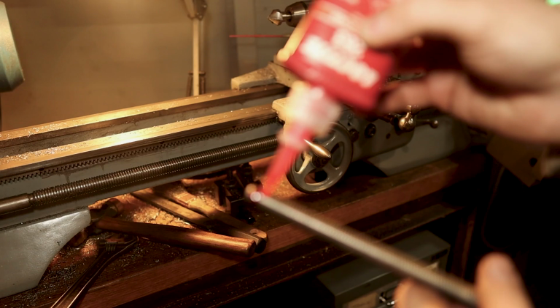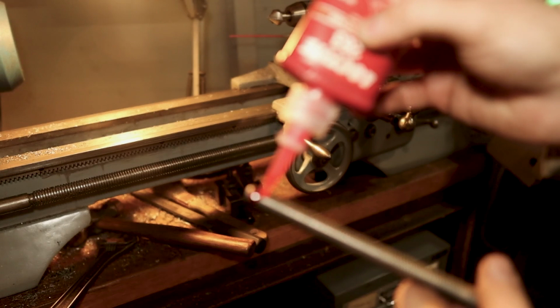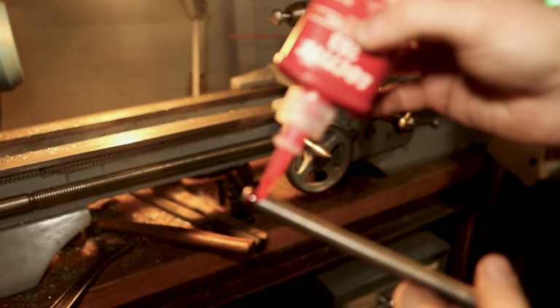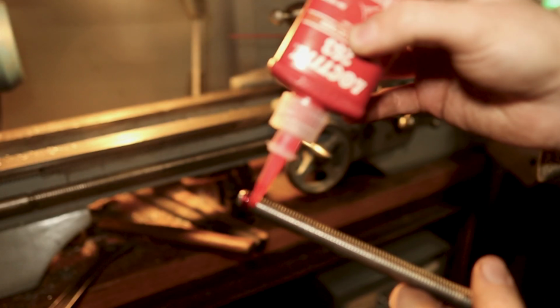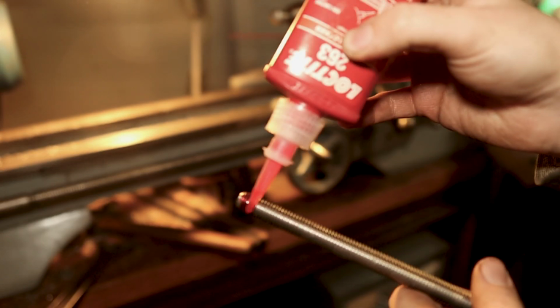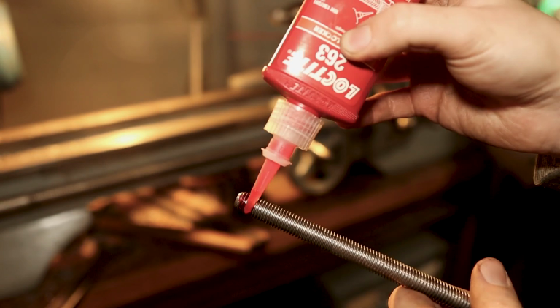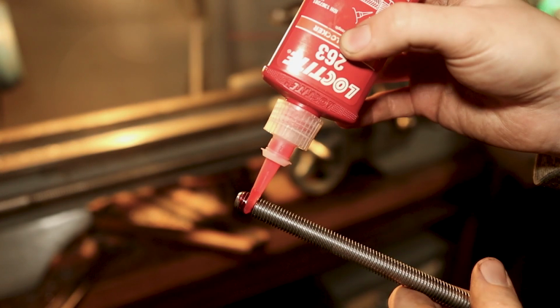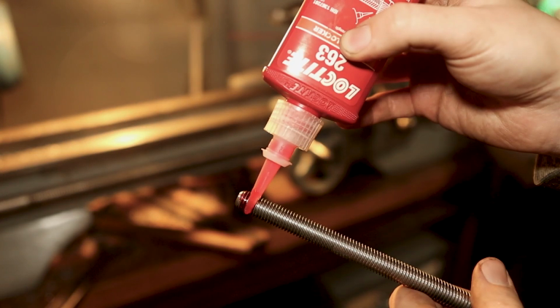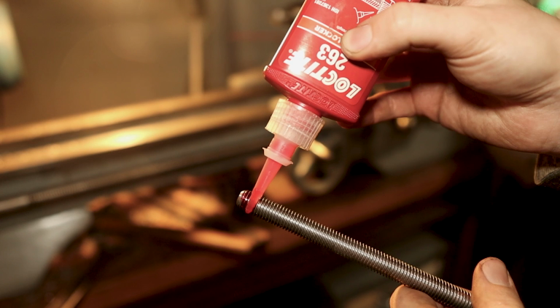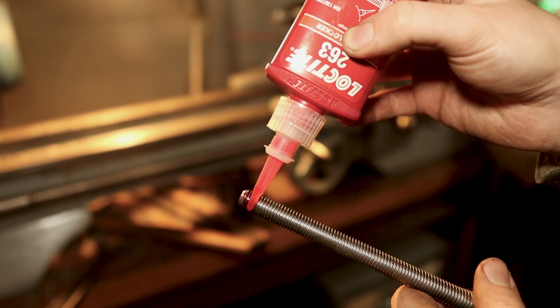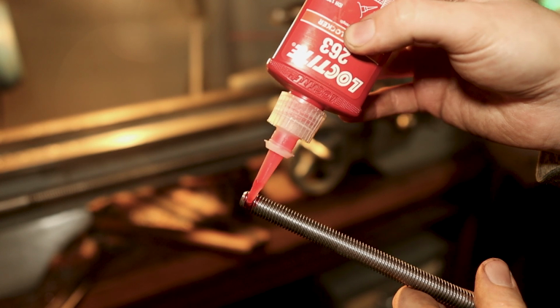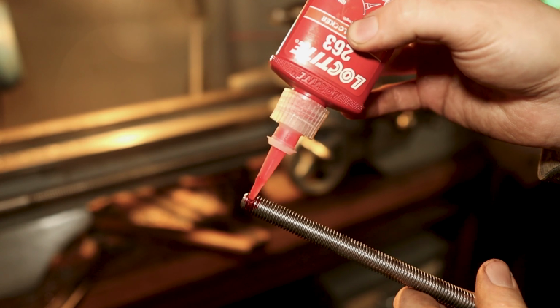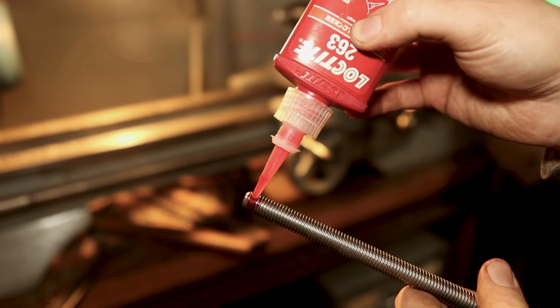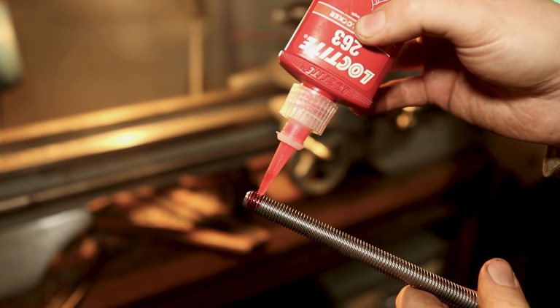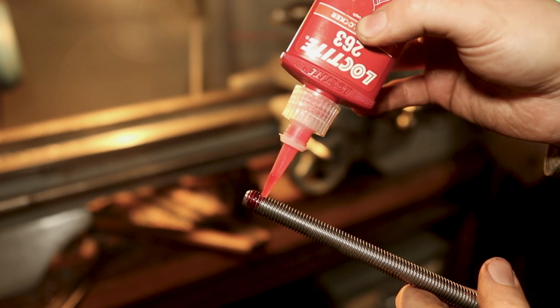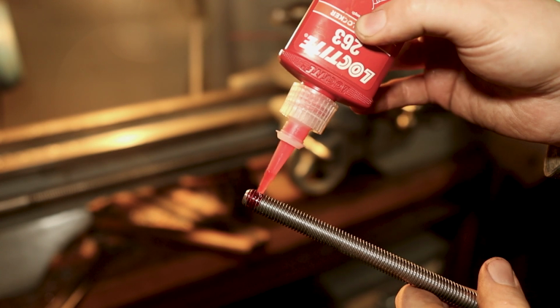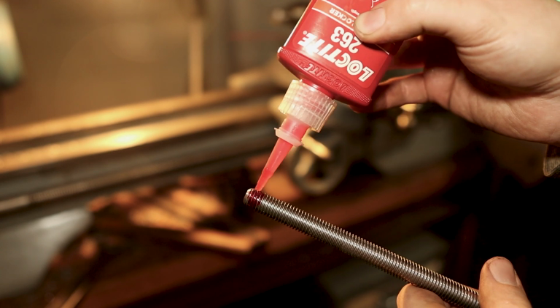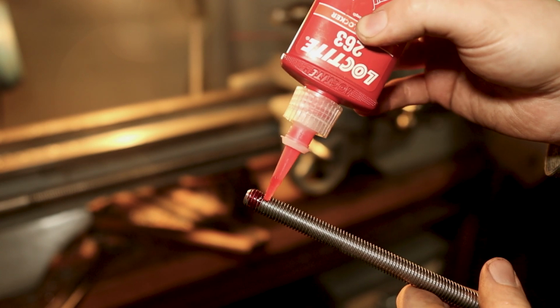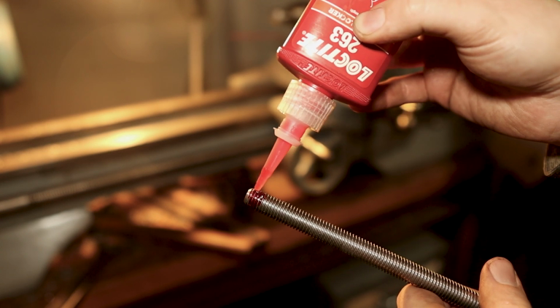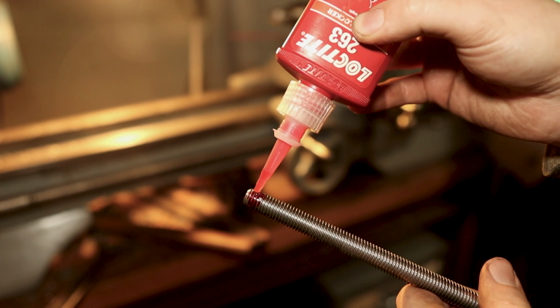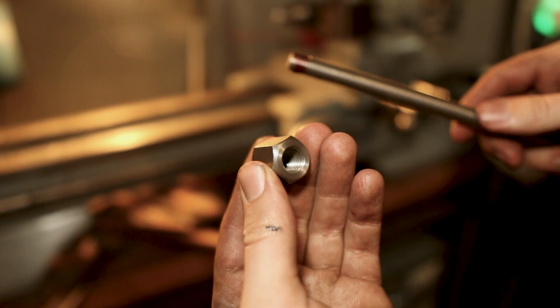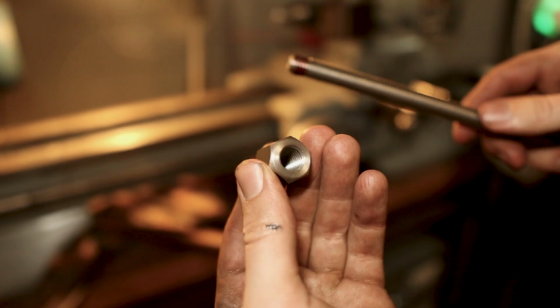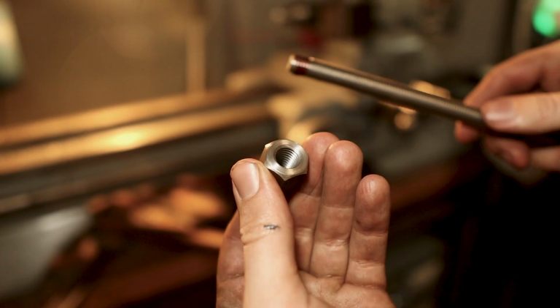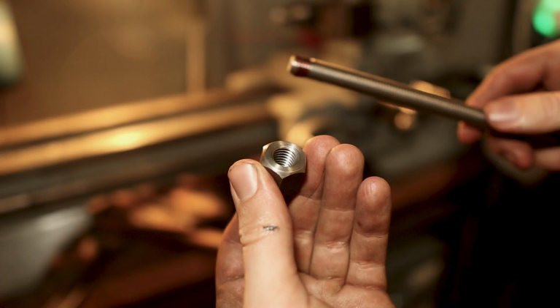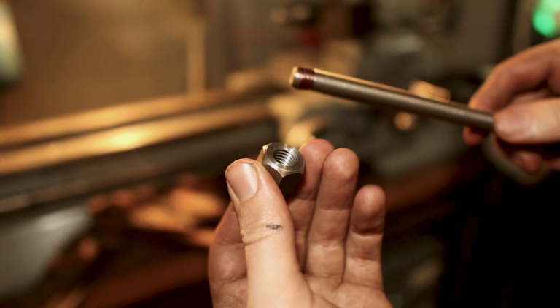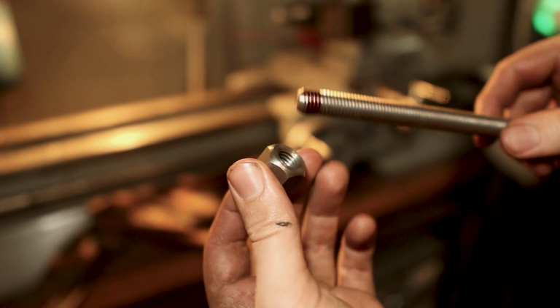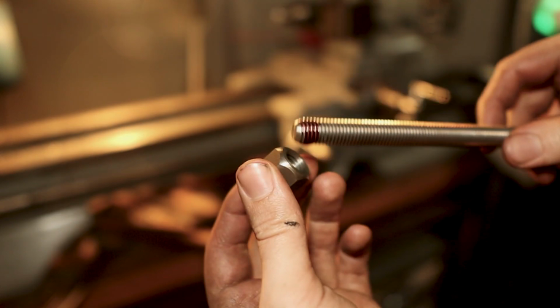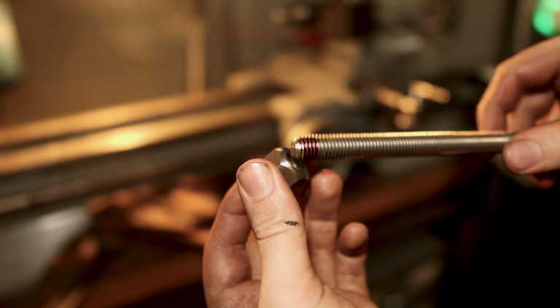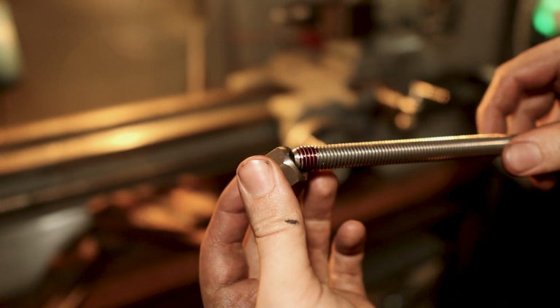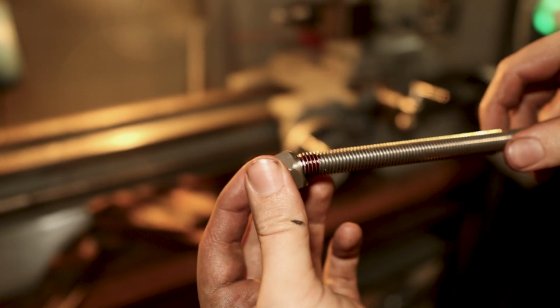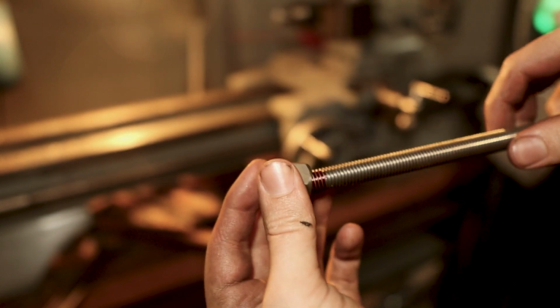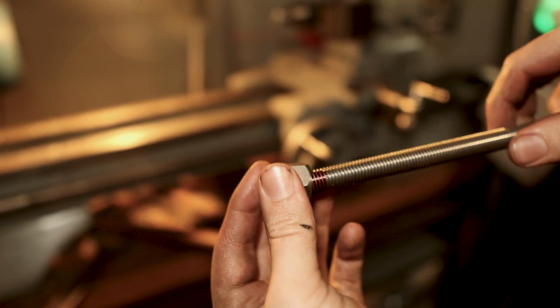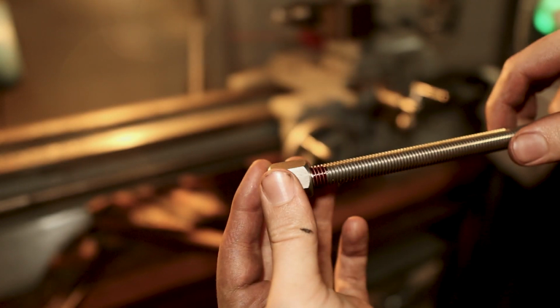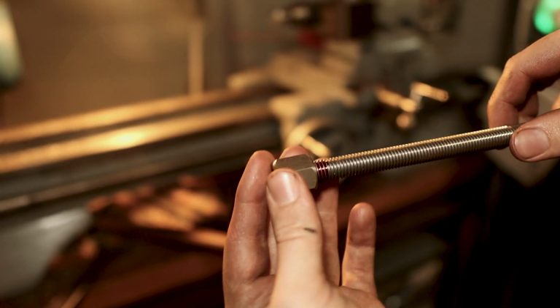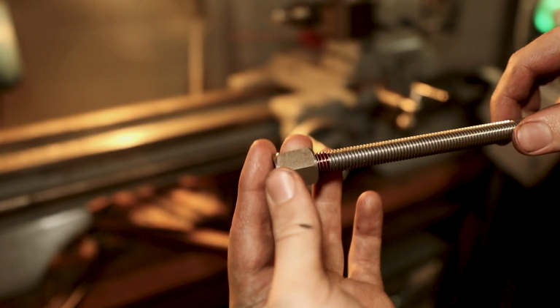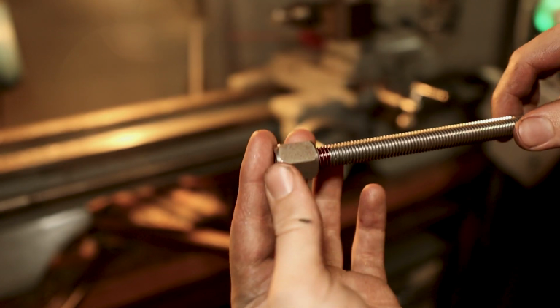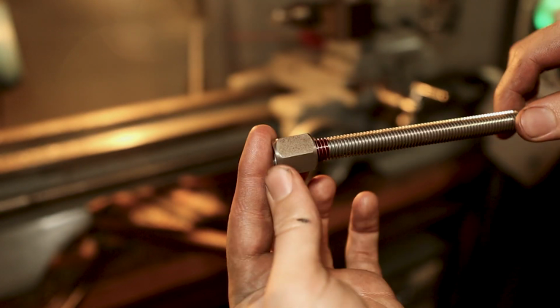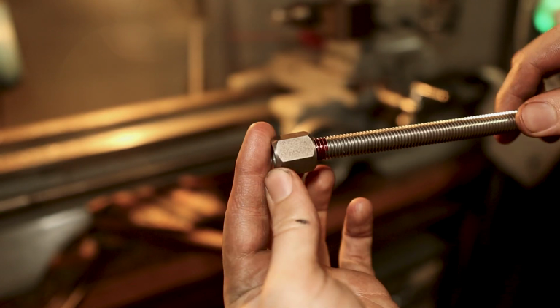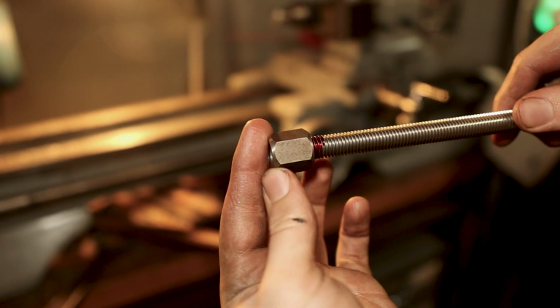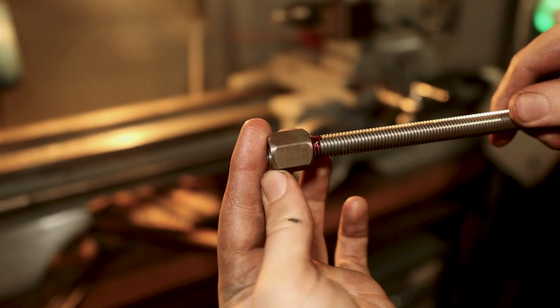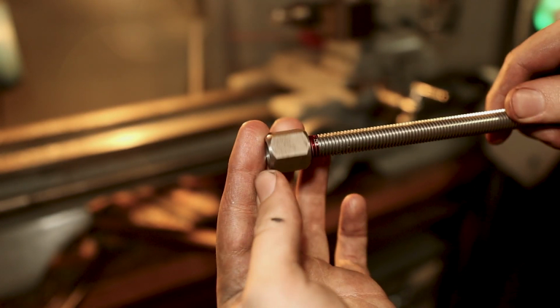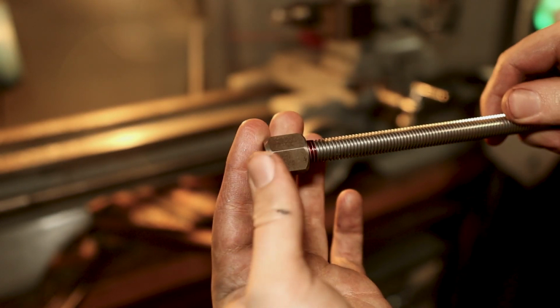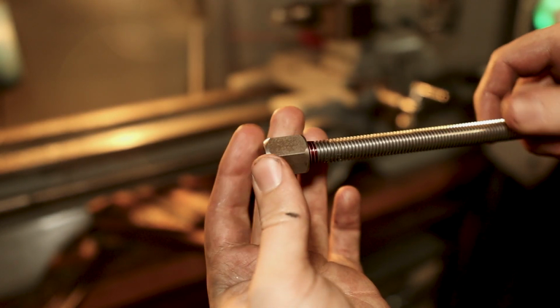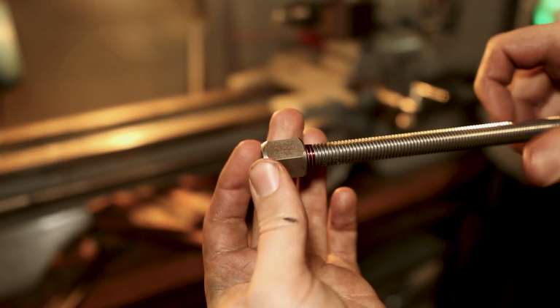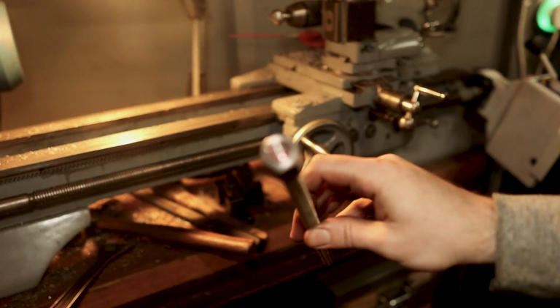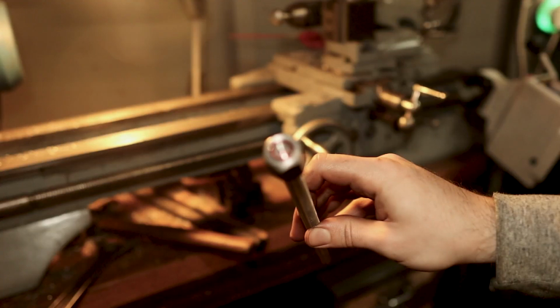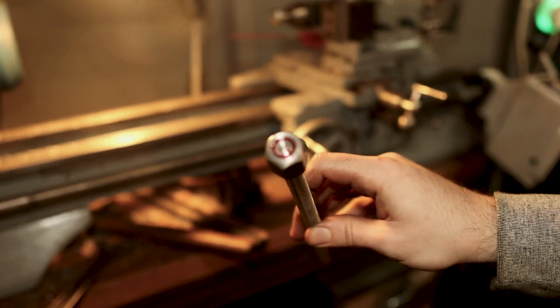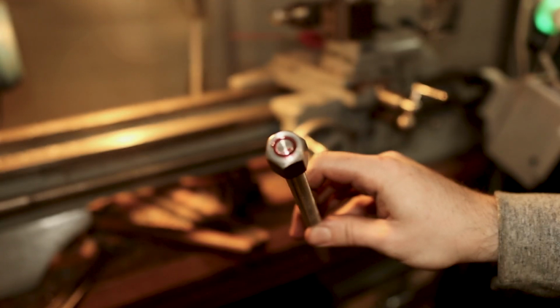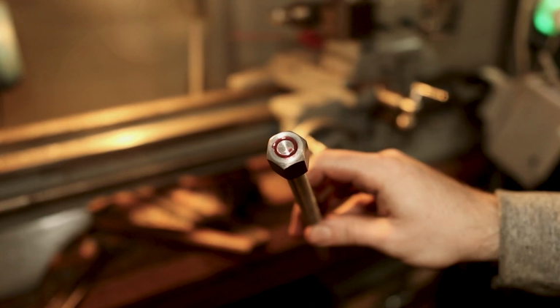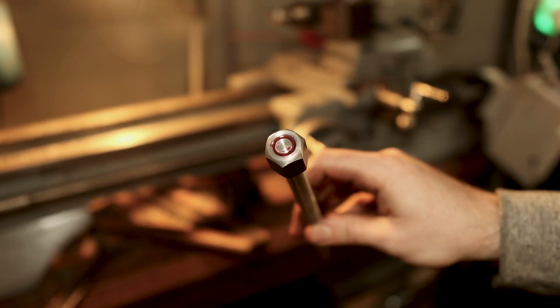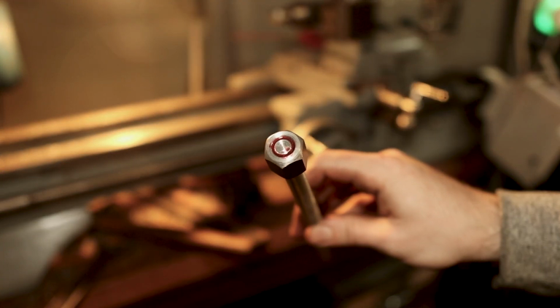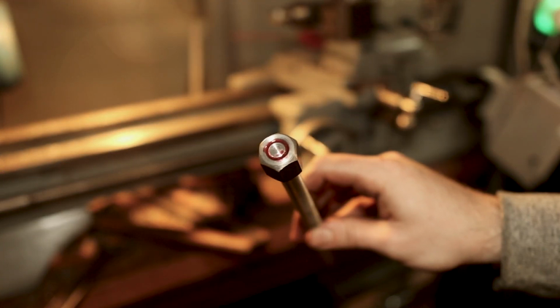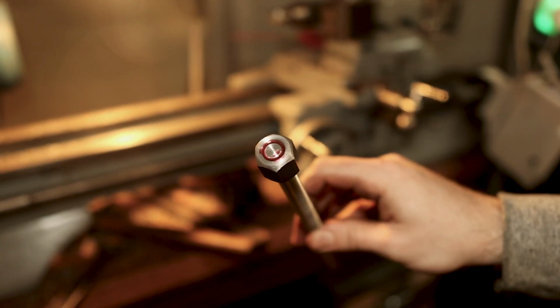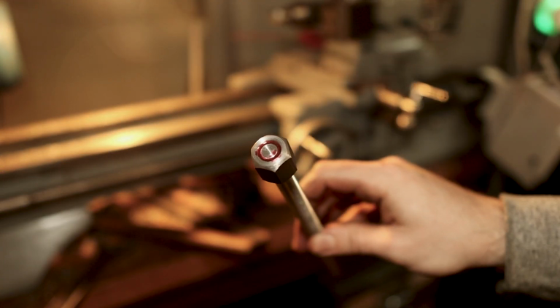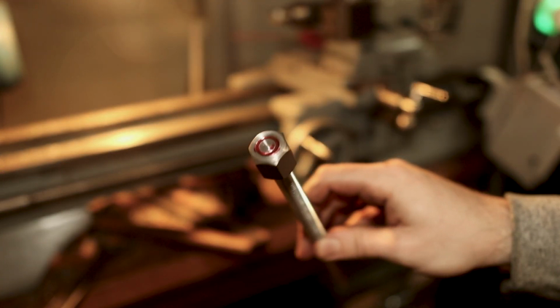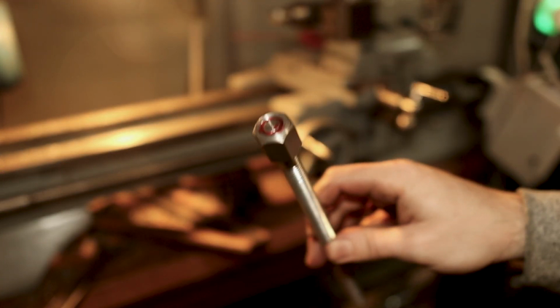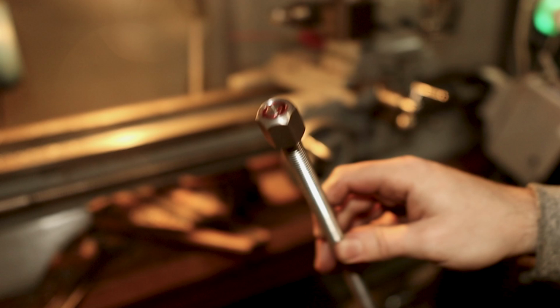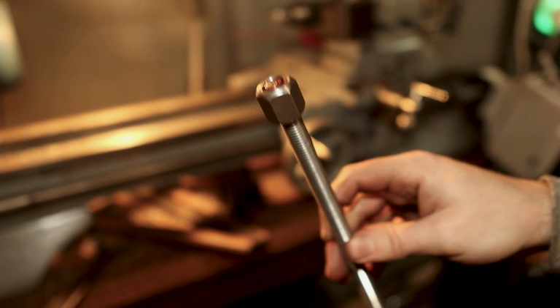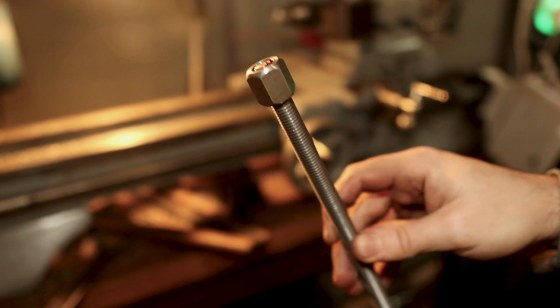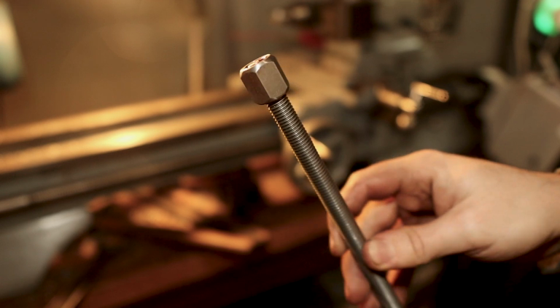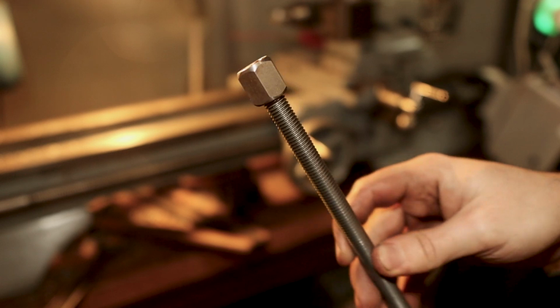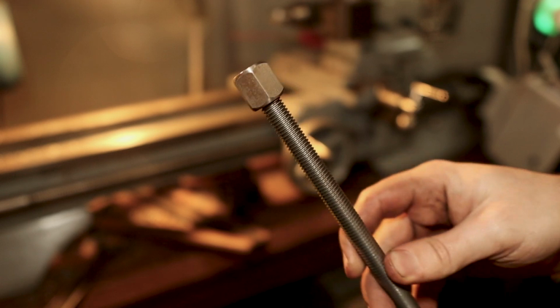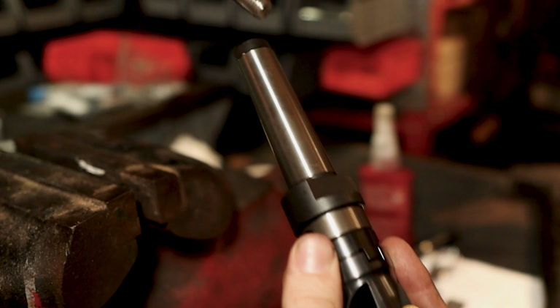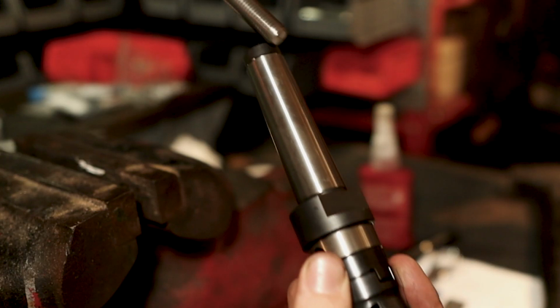With a little bit of Loctite to hold the hex on the end of the threaded rod, that's the parts finished. So there it is.